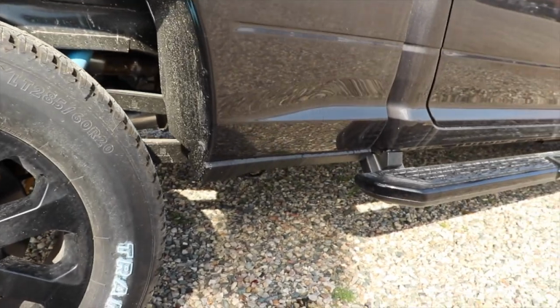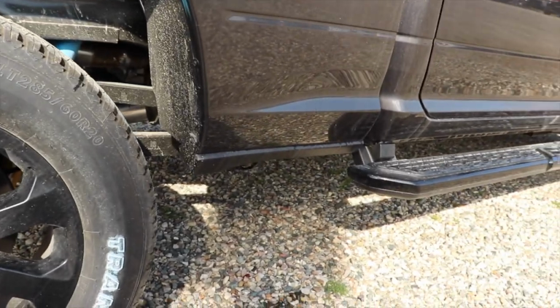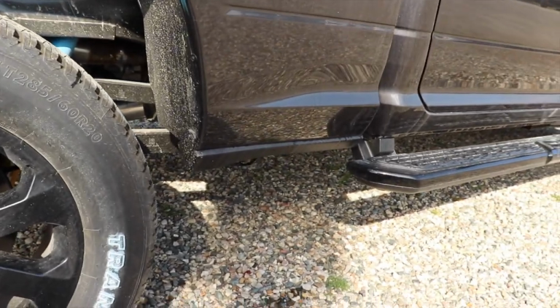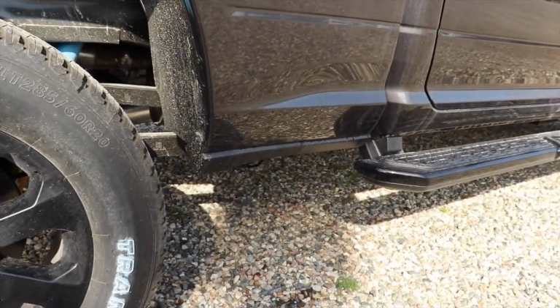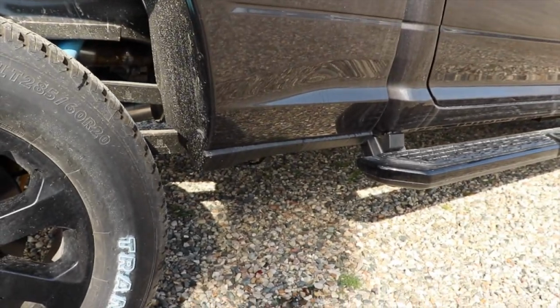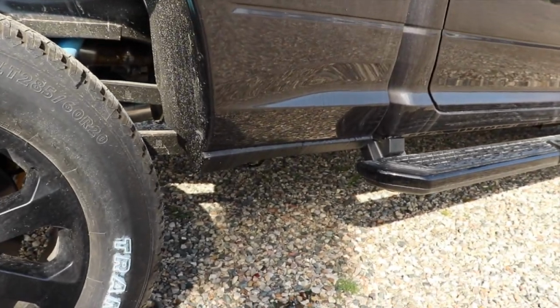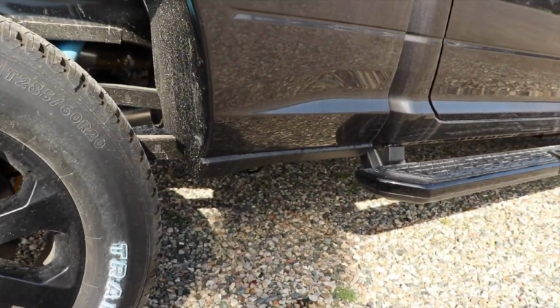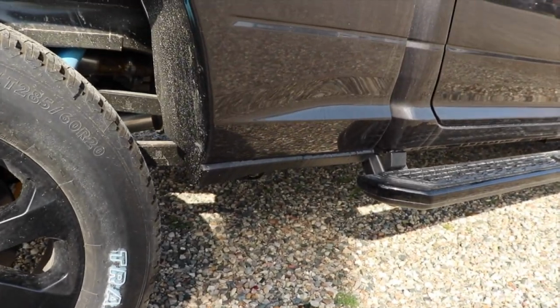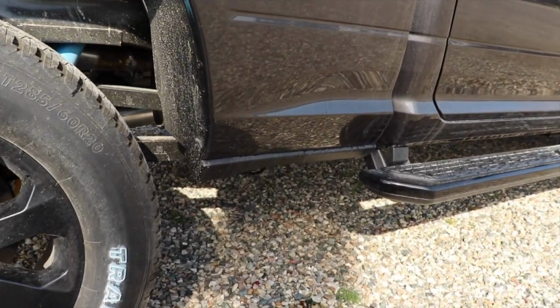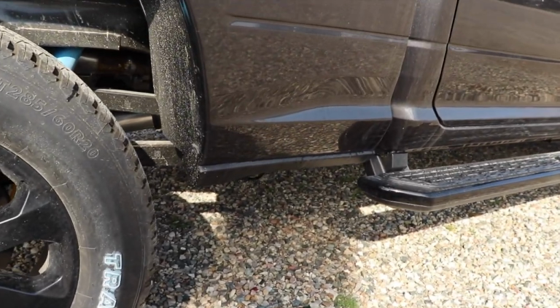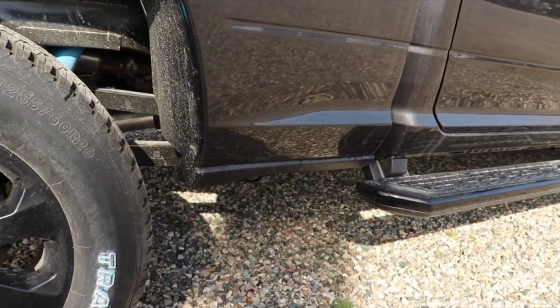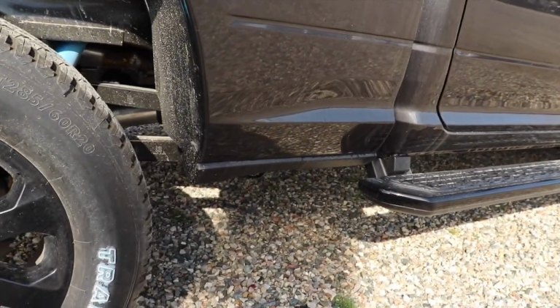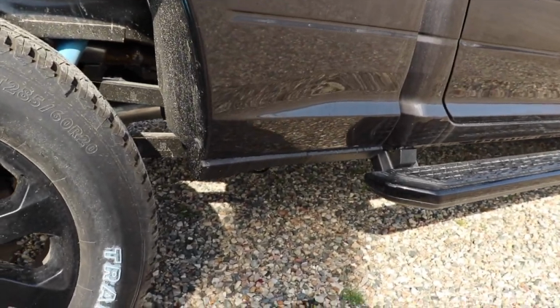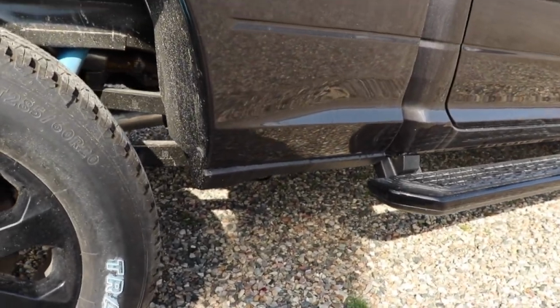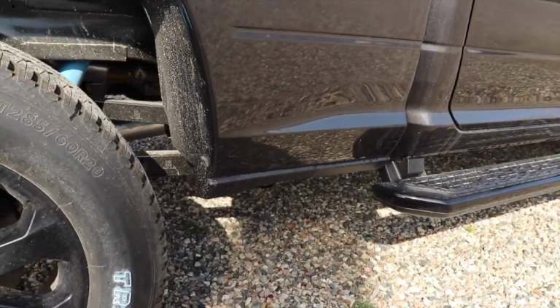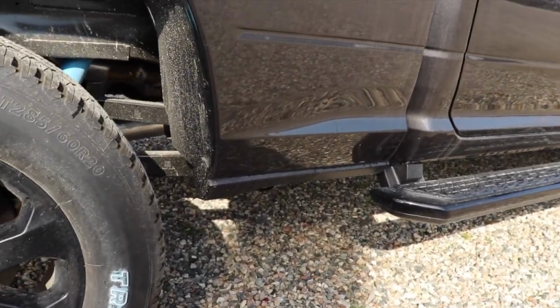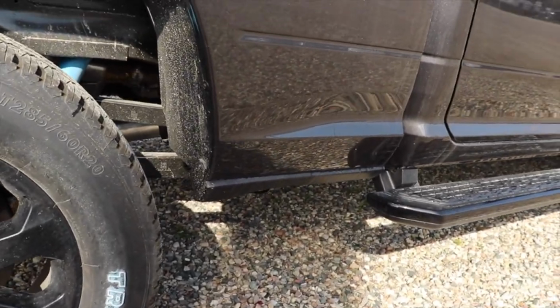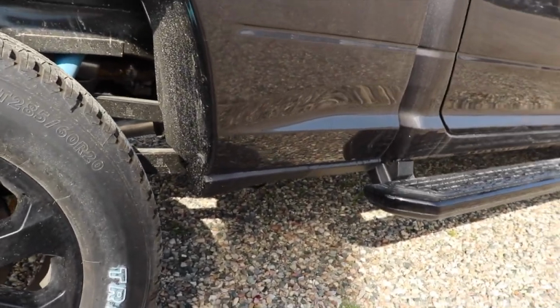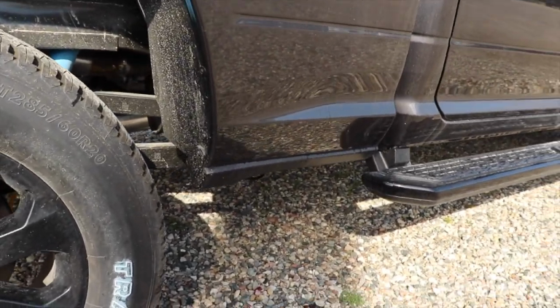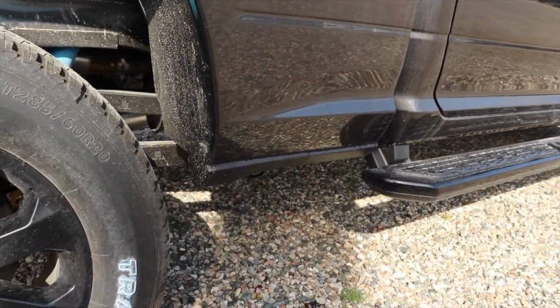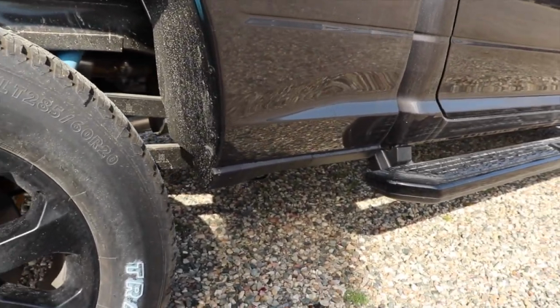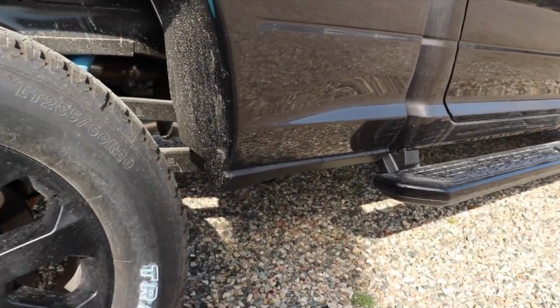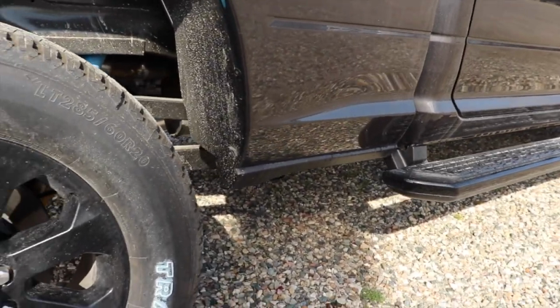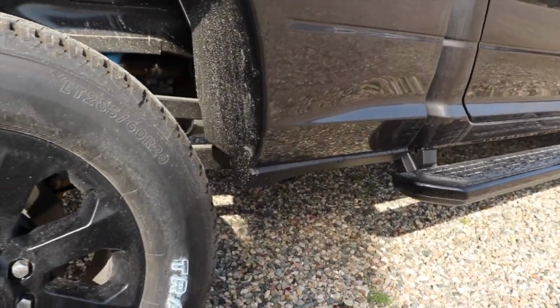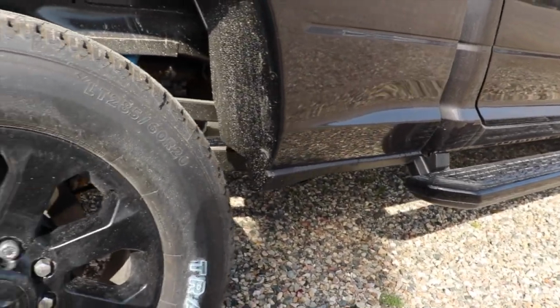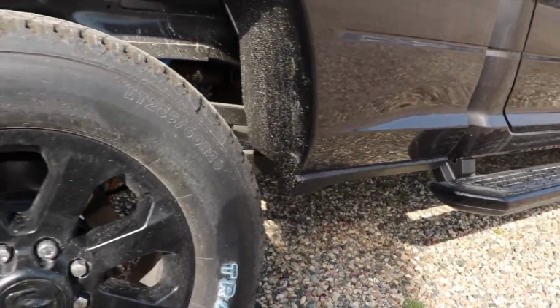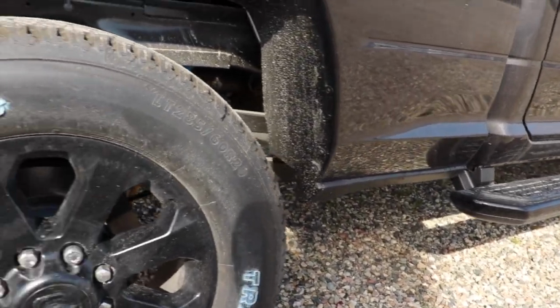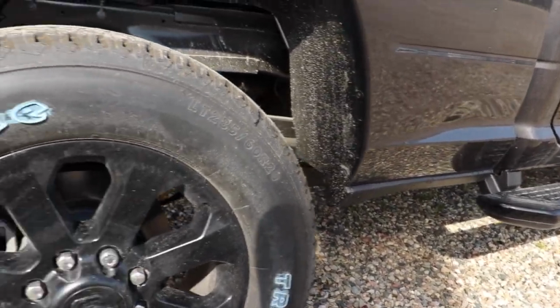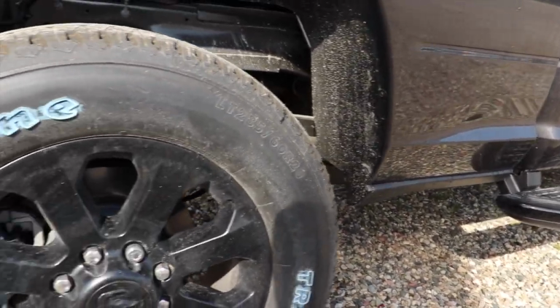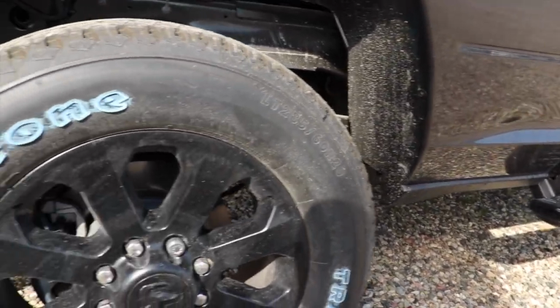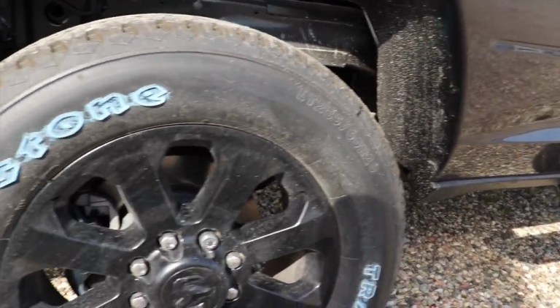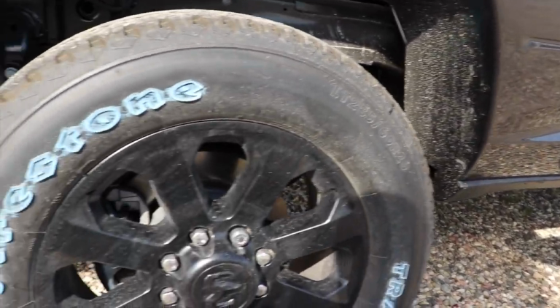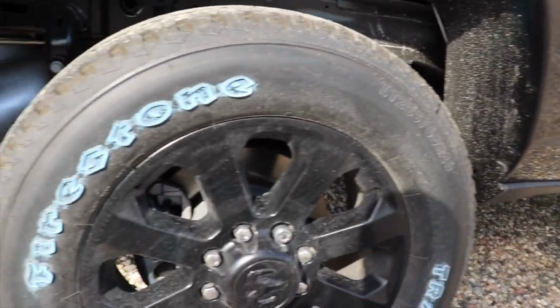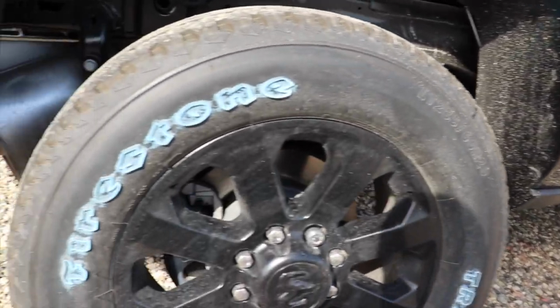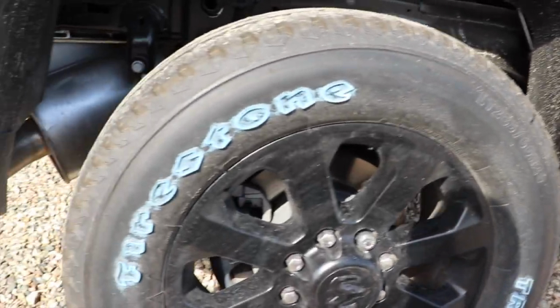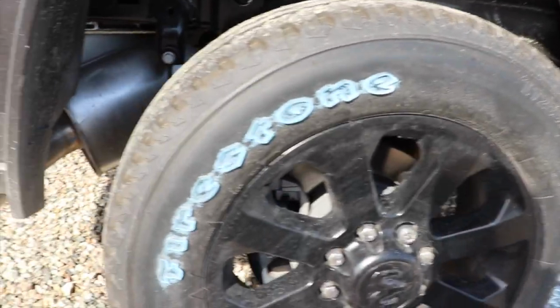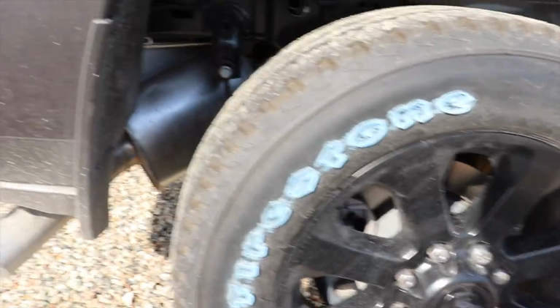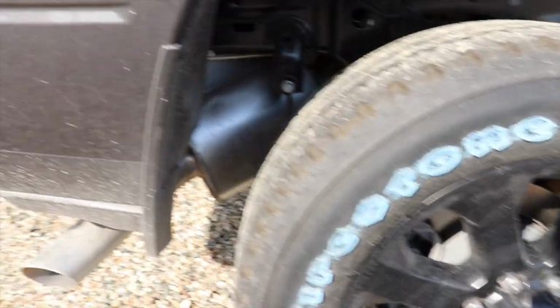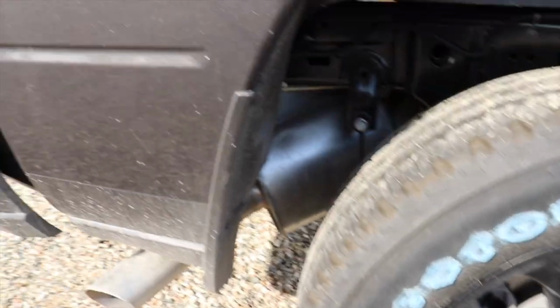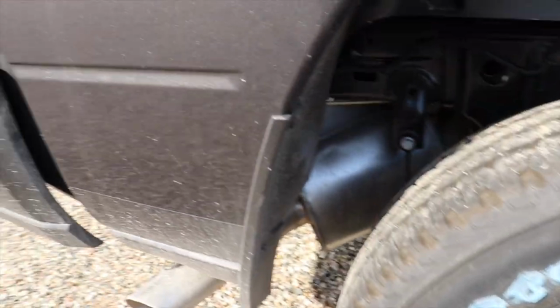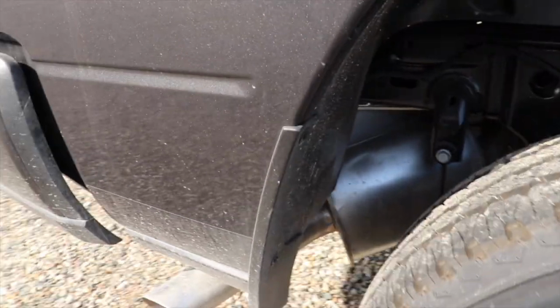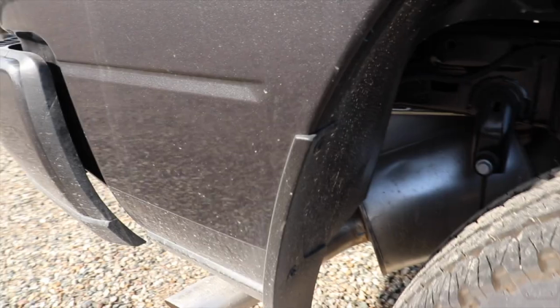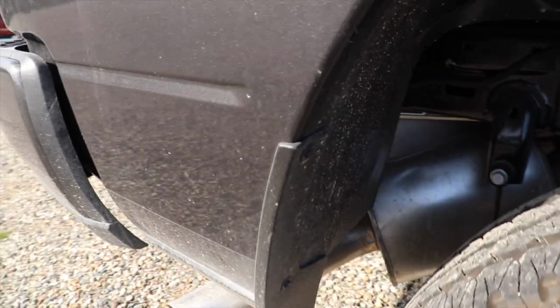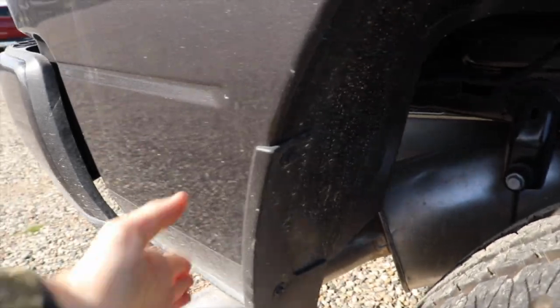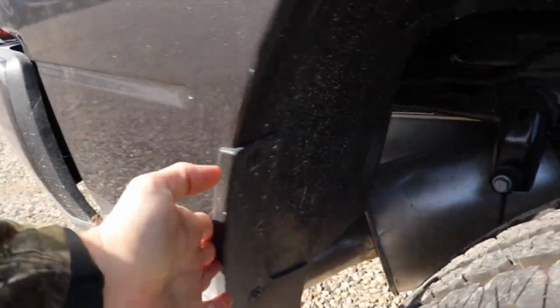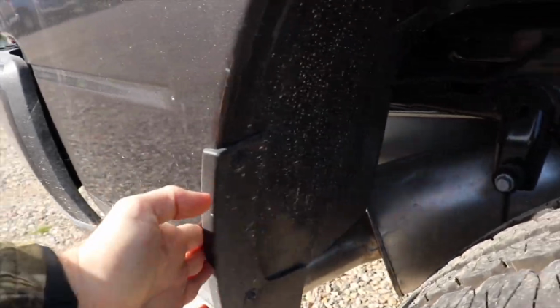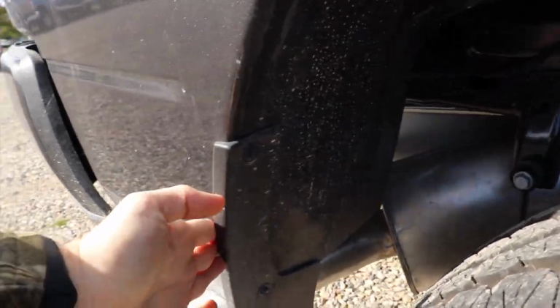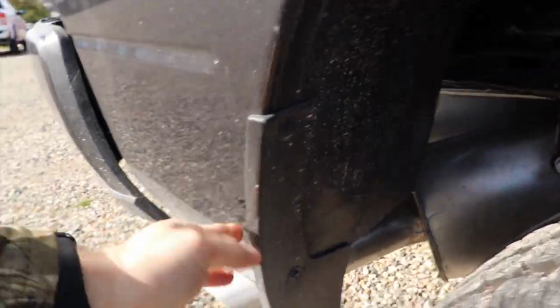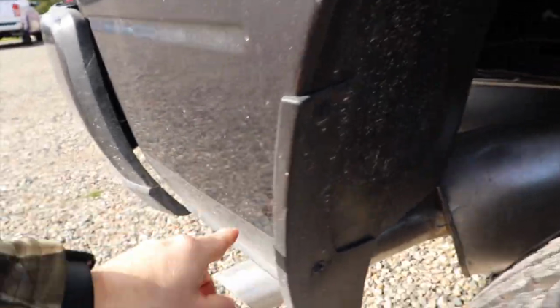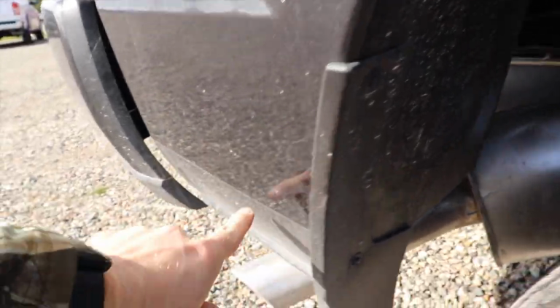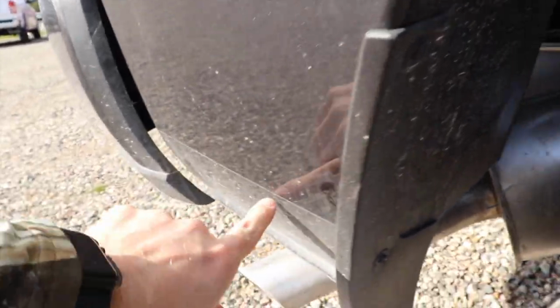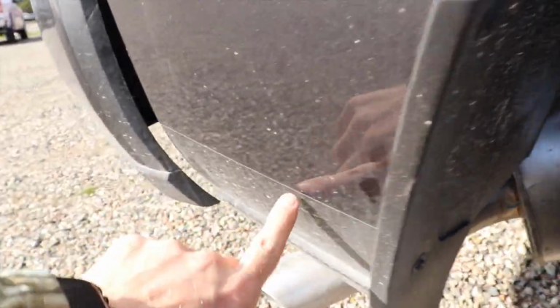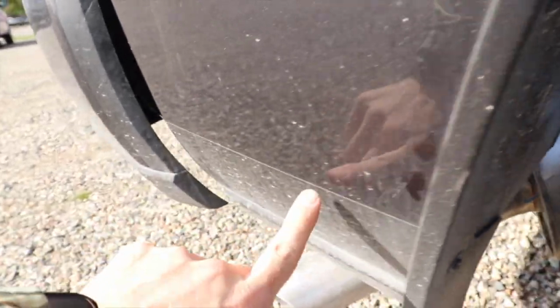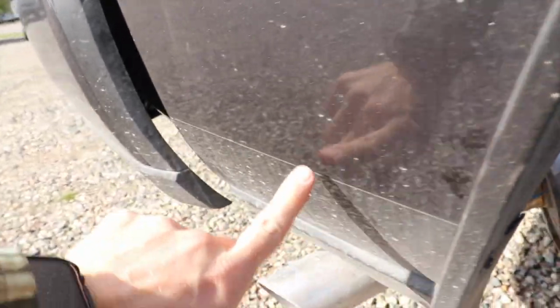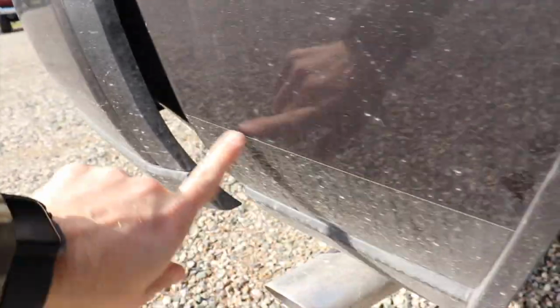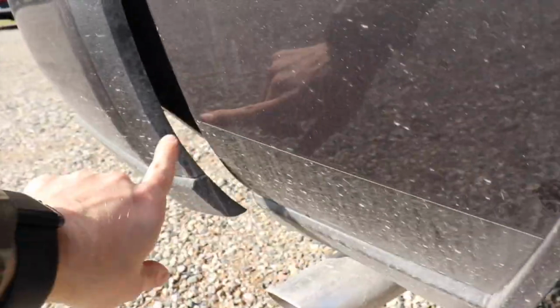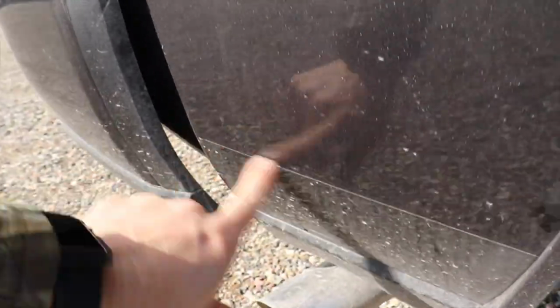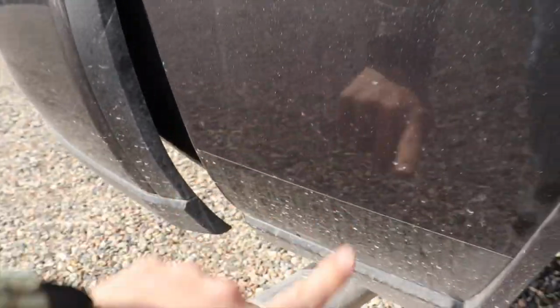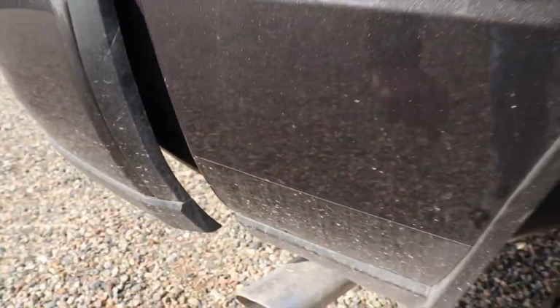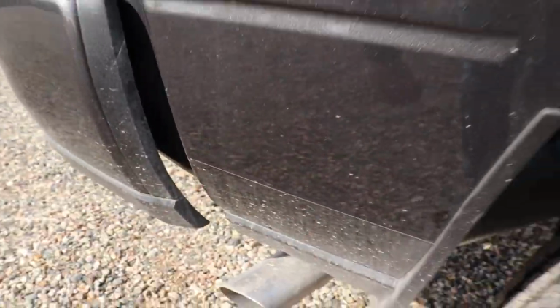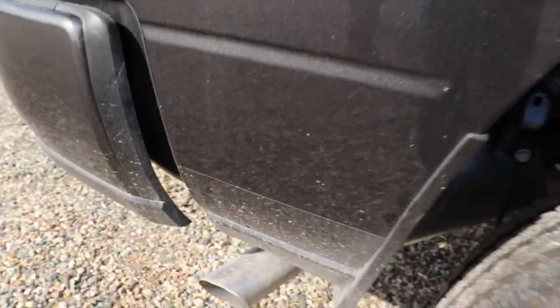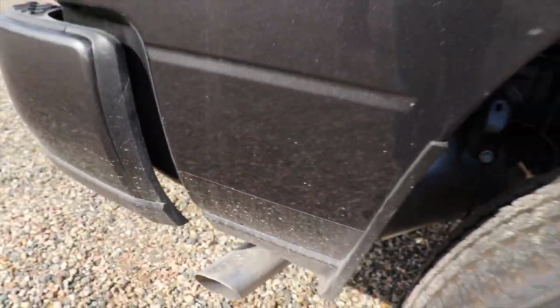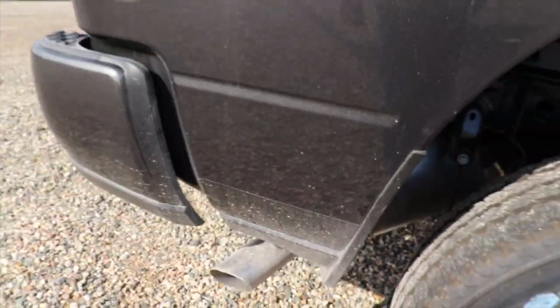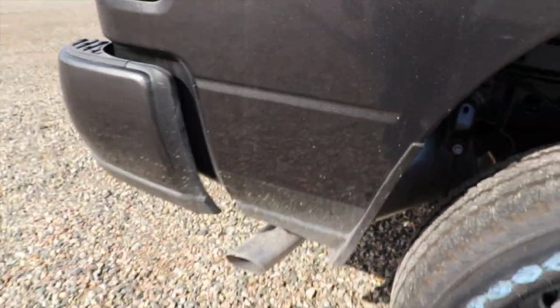You have plastic molding right there to protect against rock chips and corrosion. Then you have your splash guards right here with some paint guard included.